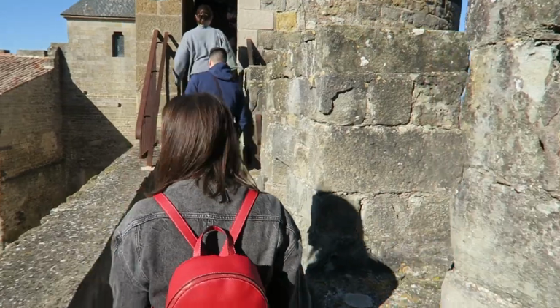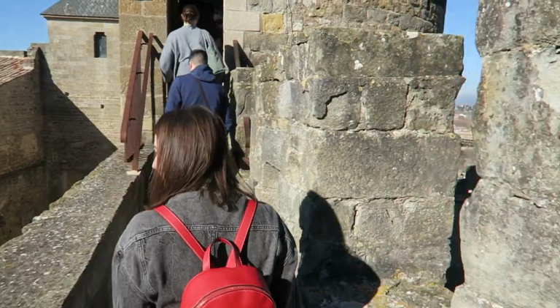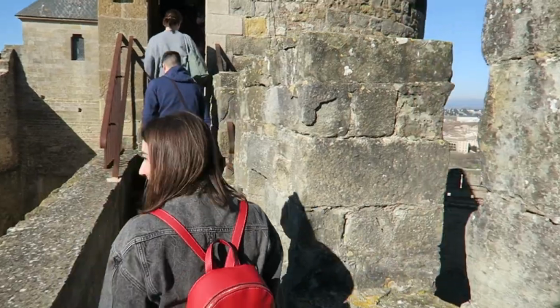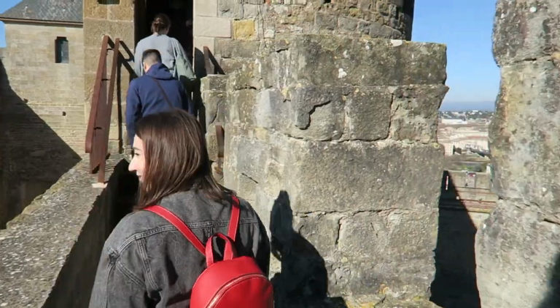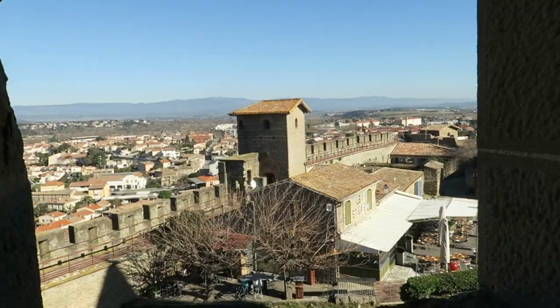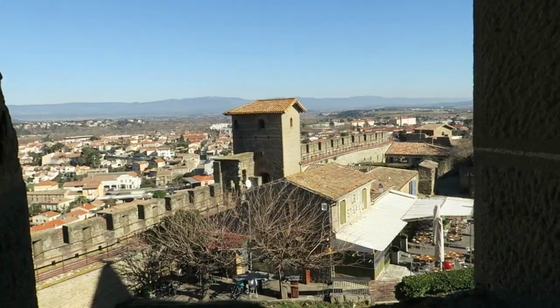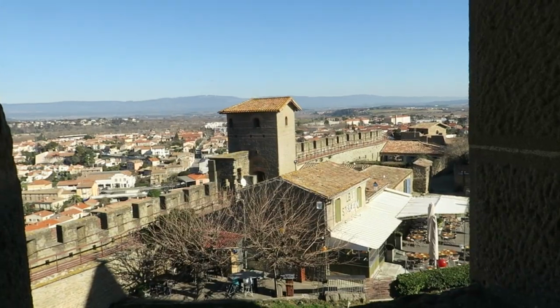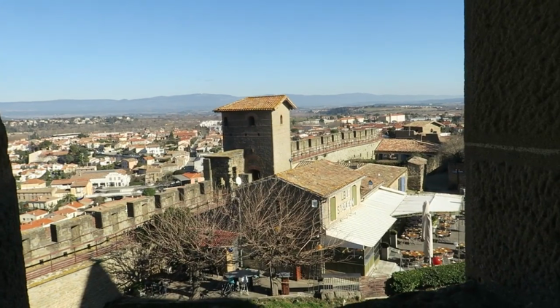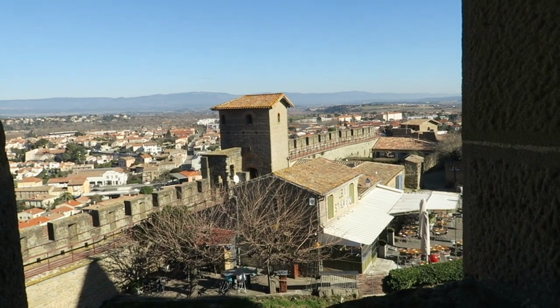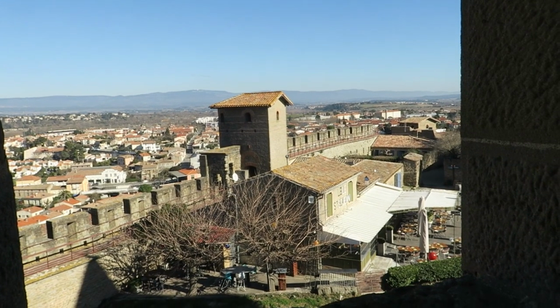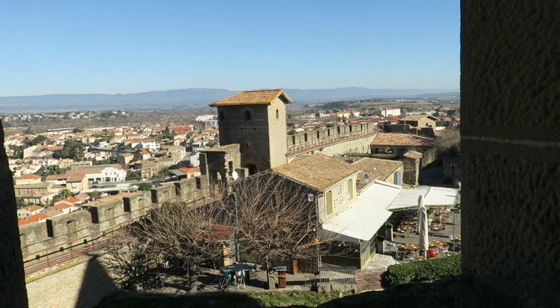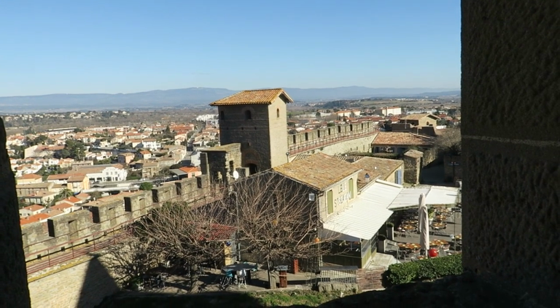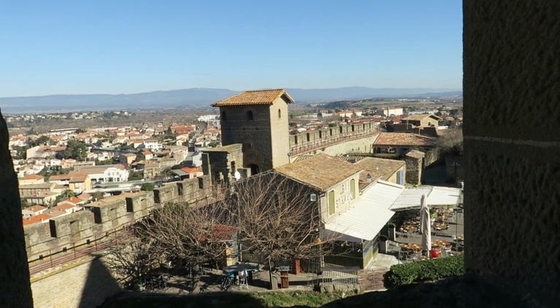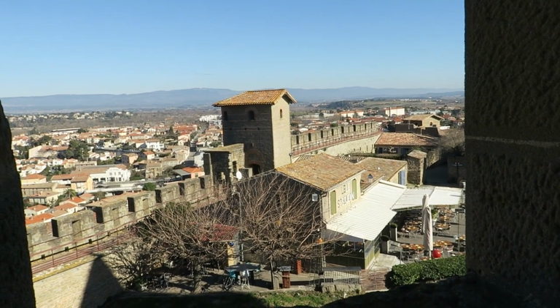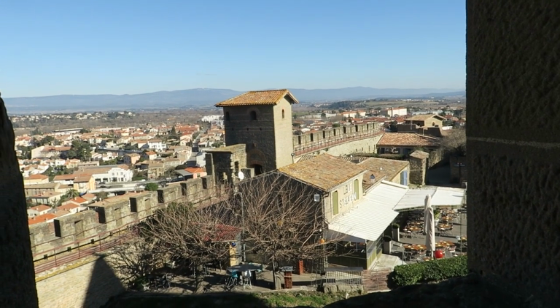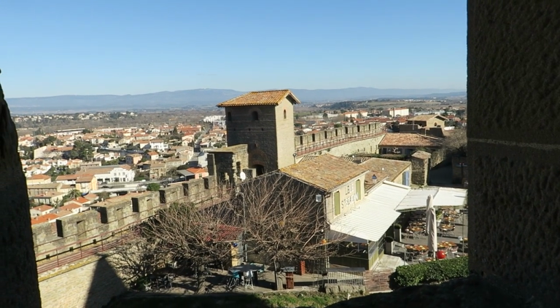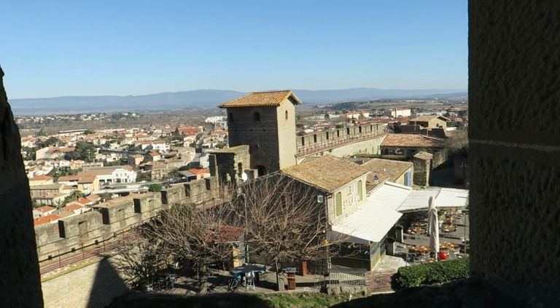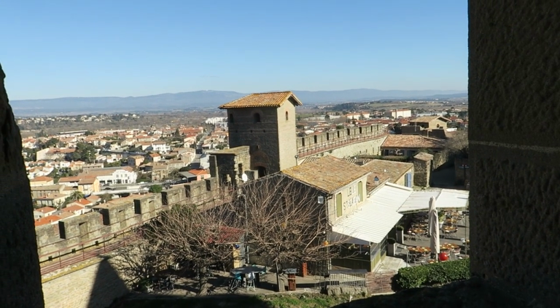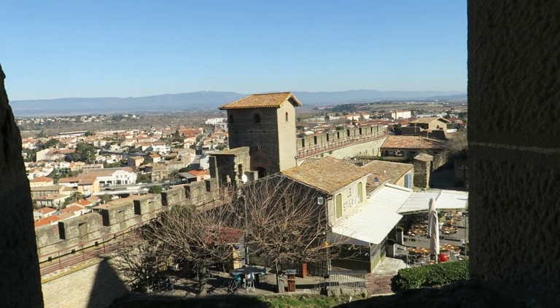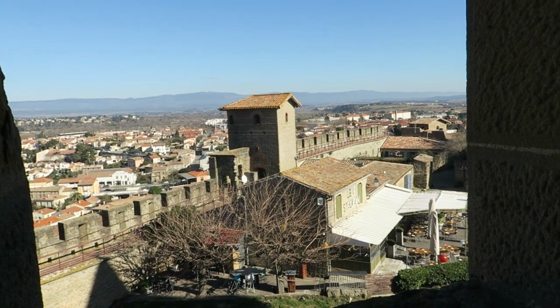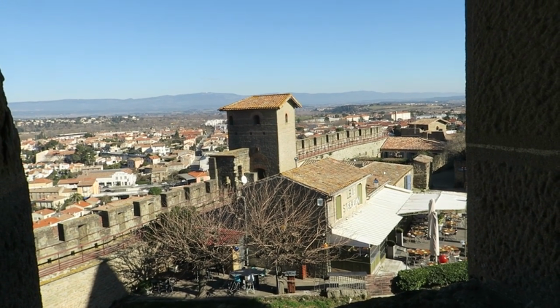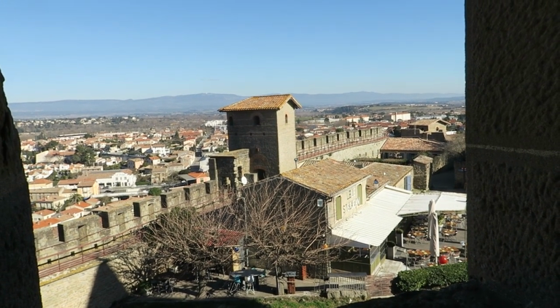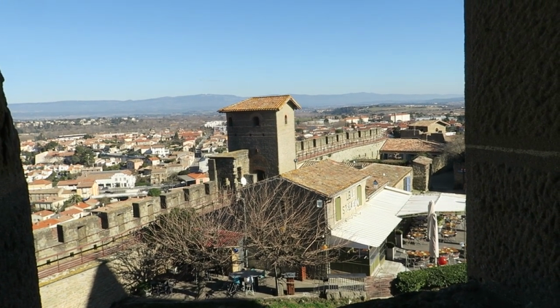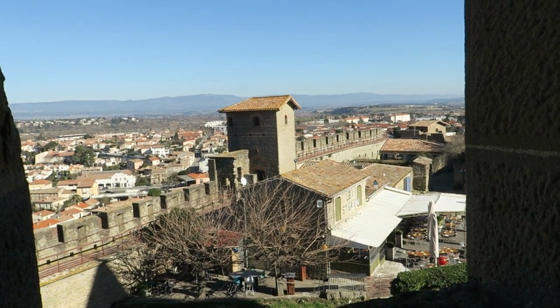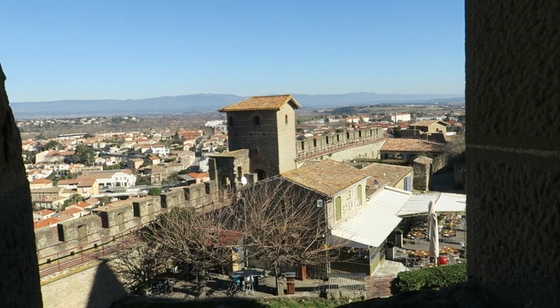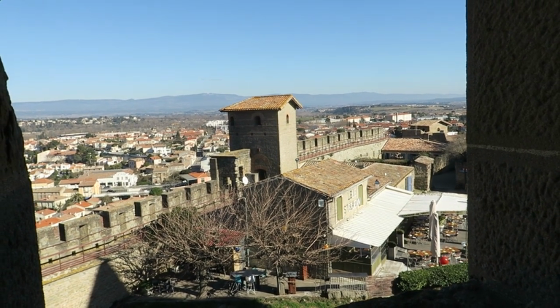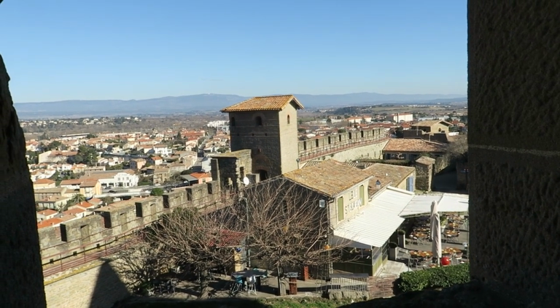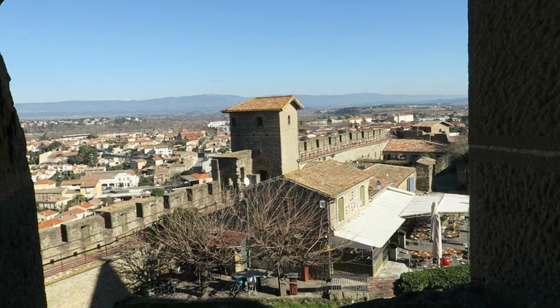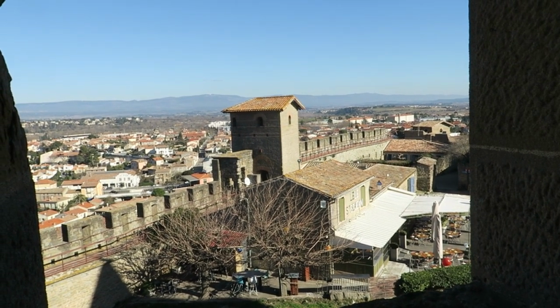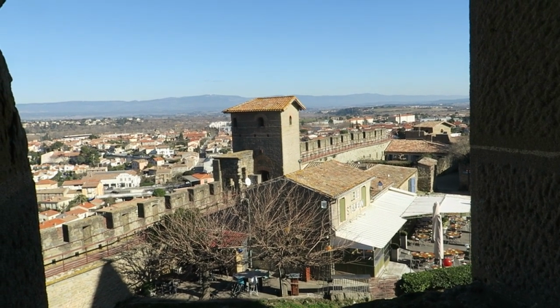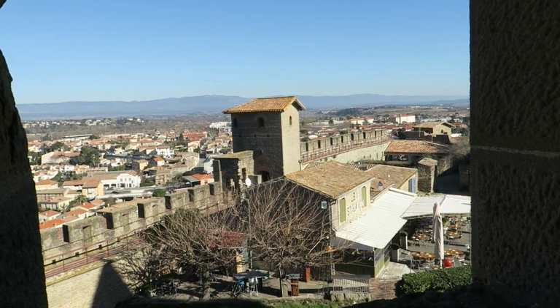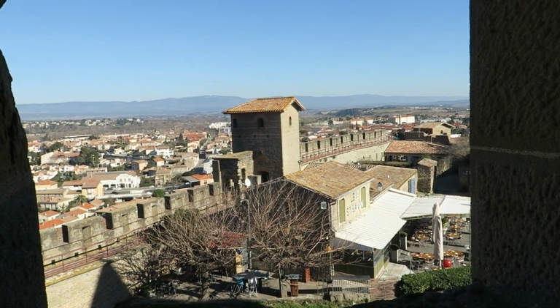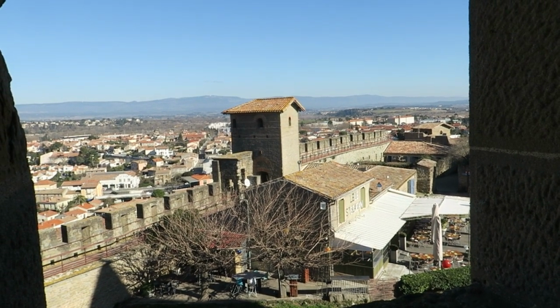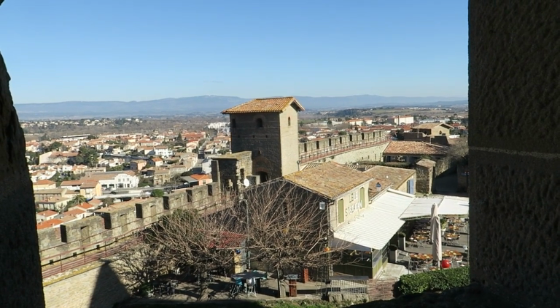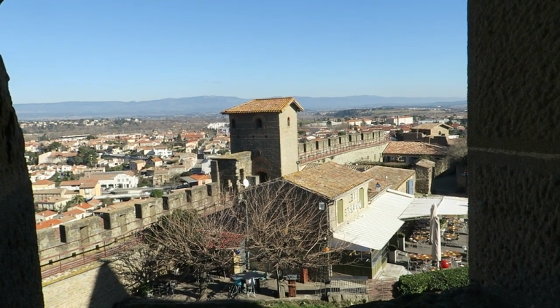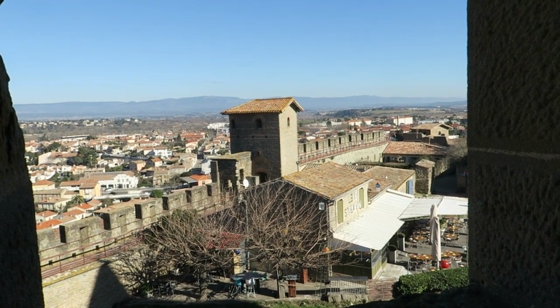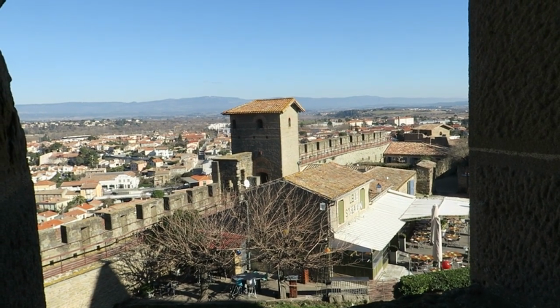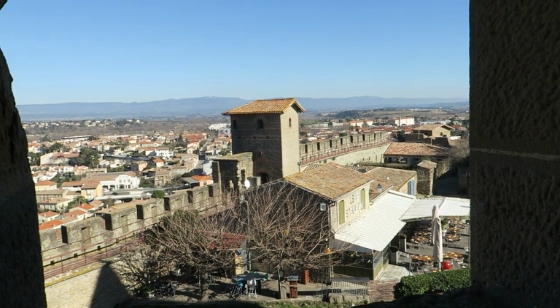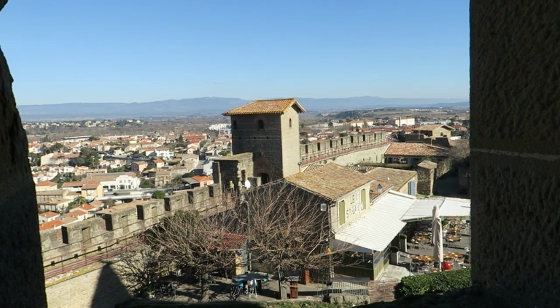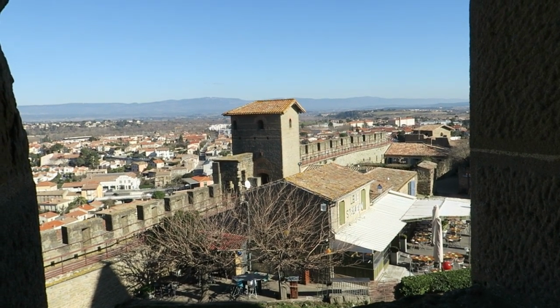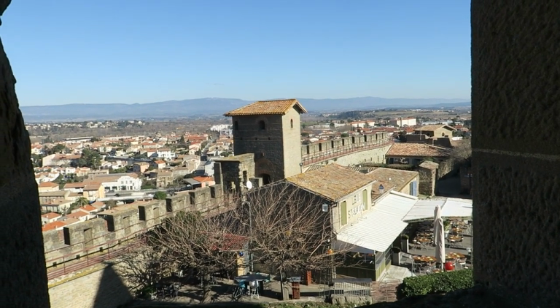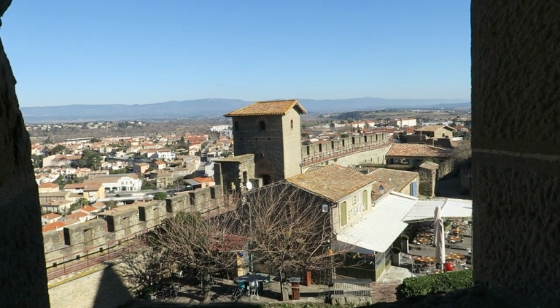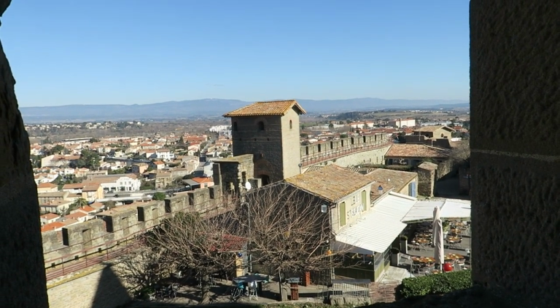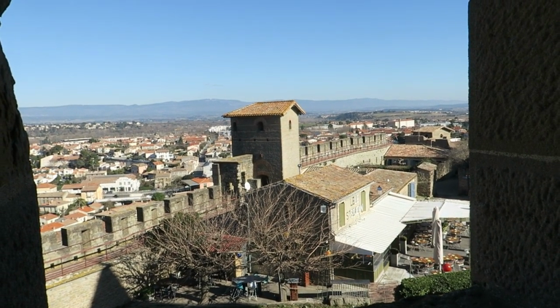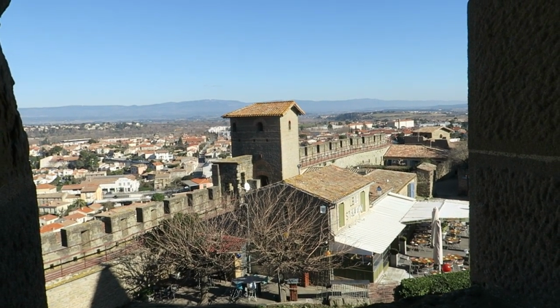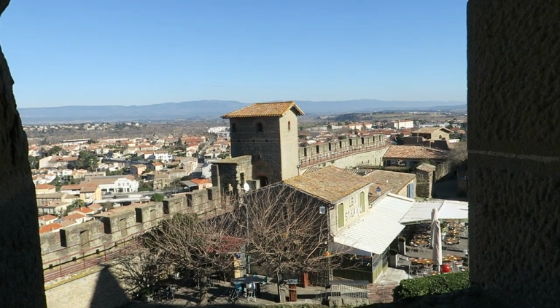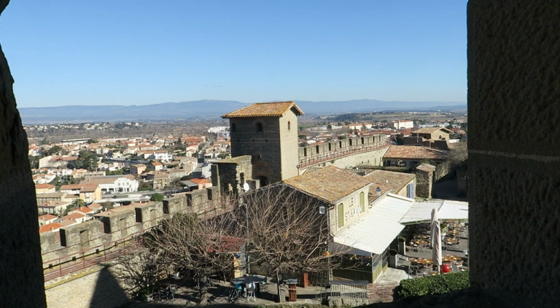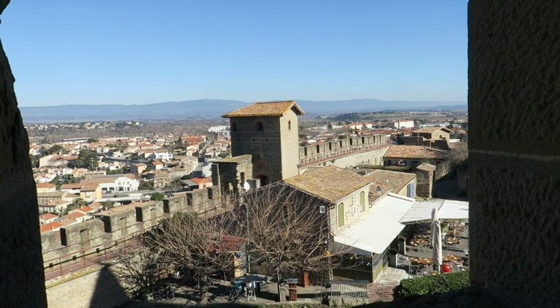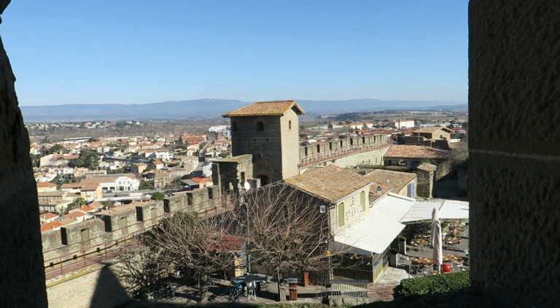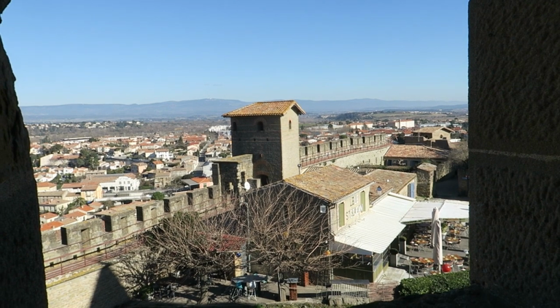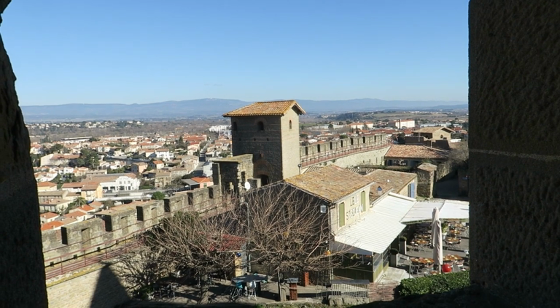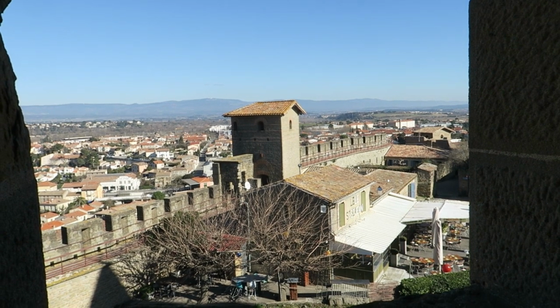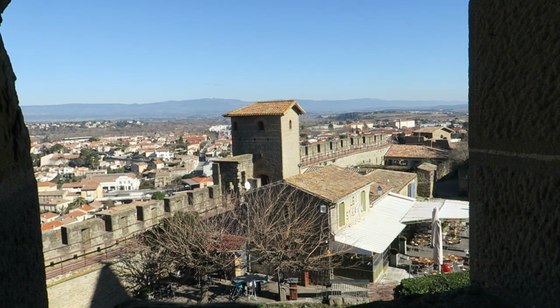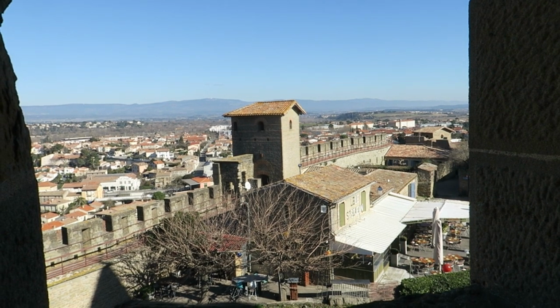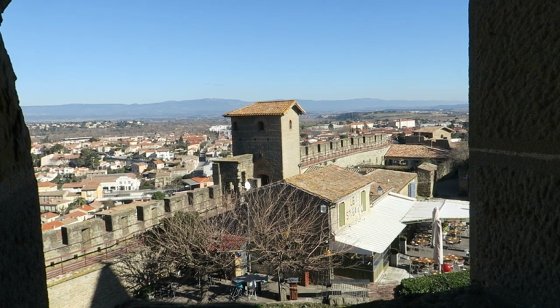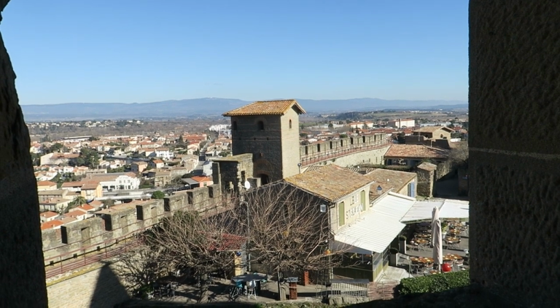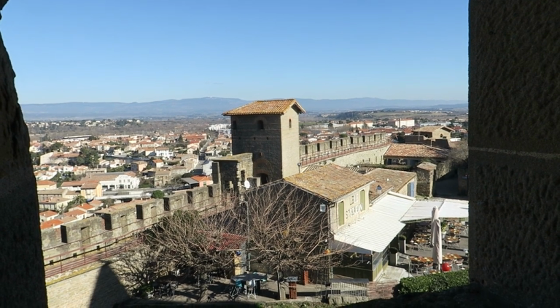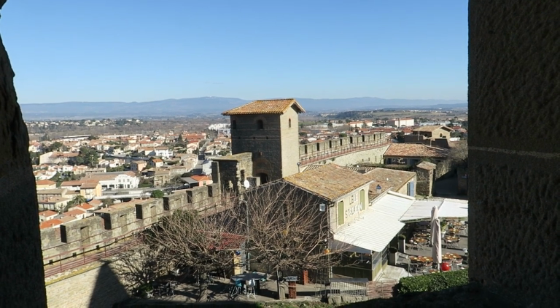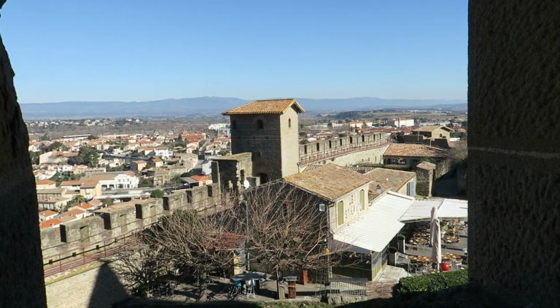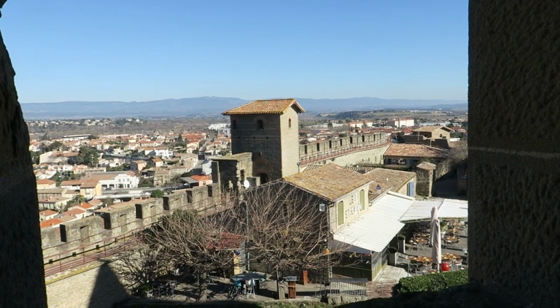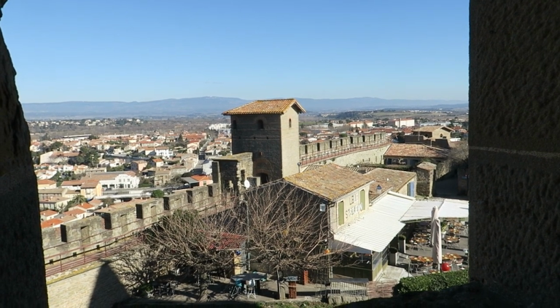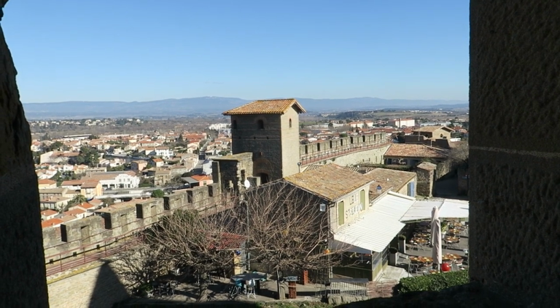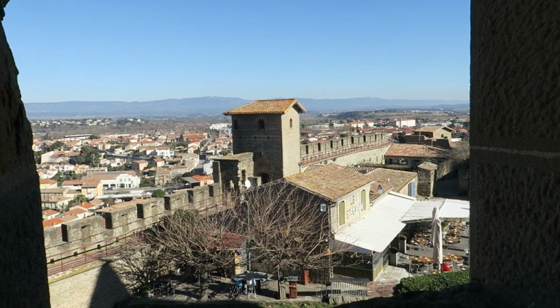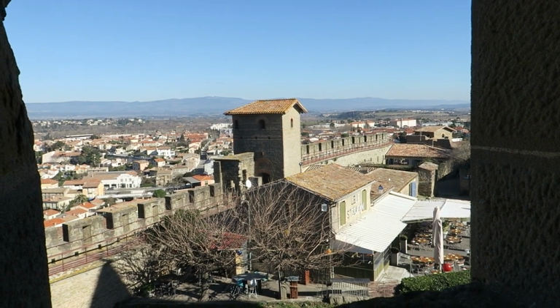This tower here actually dates back to the 4th century and is one of the few remaining Roman structures left within the medieval city.